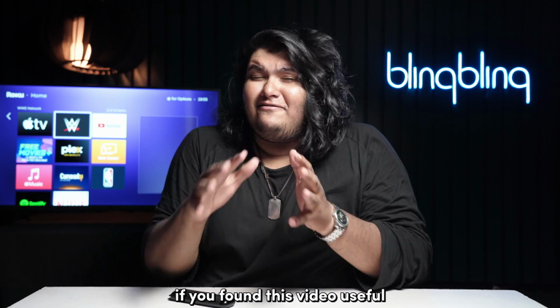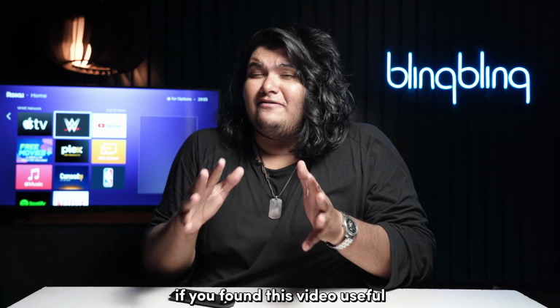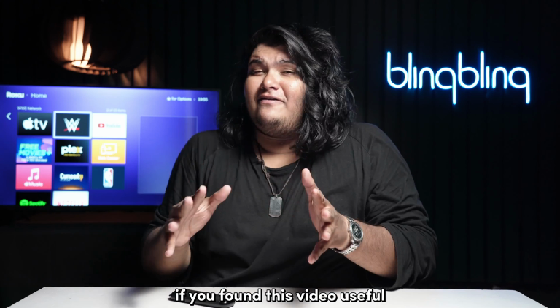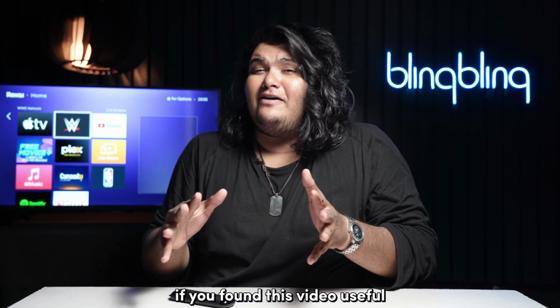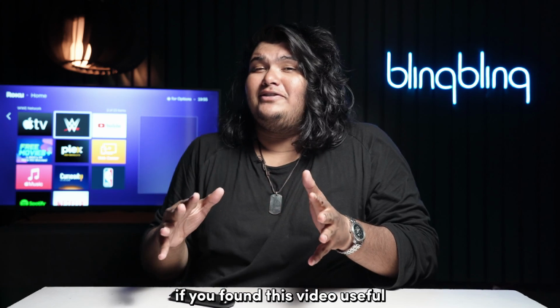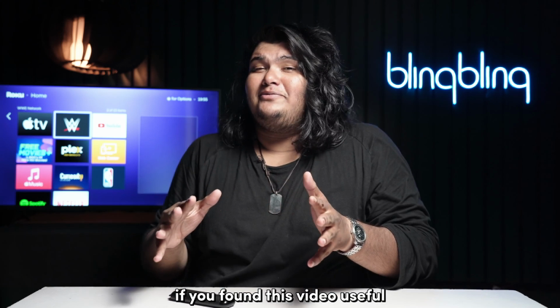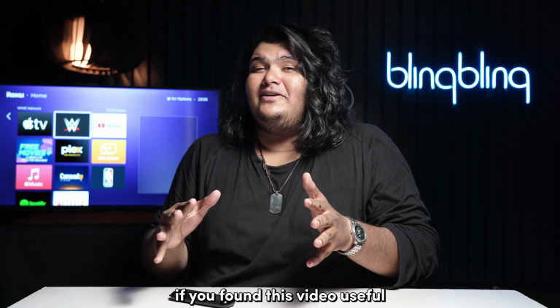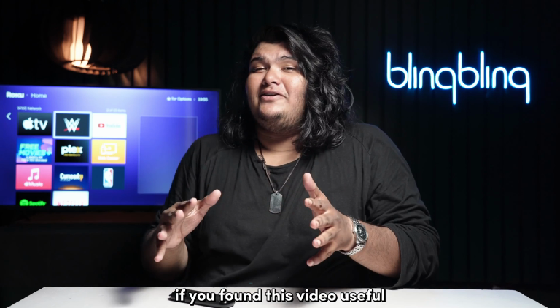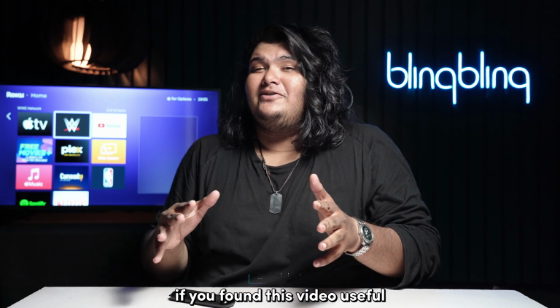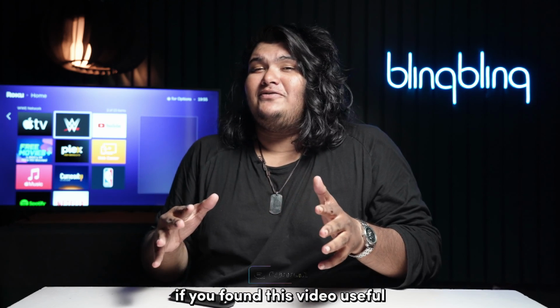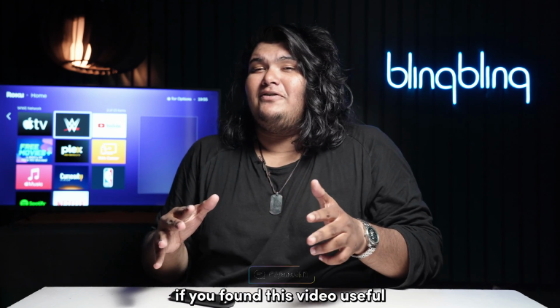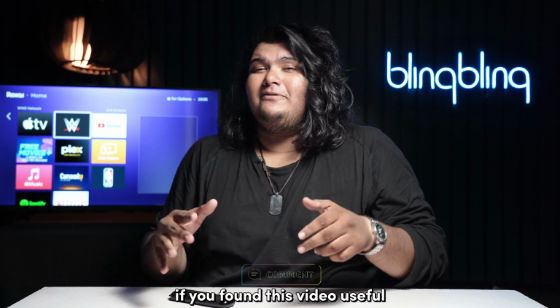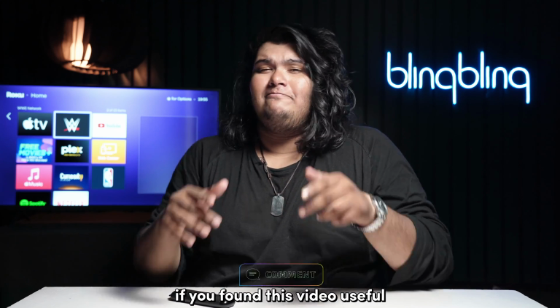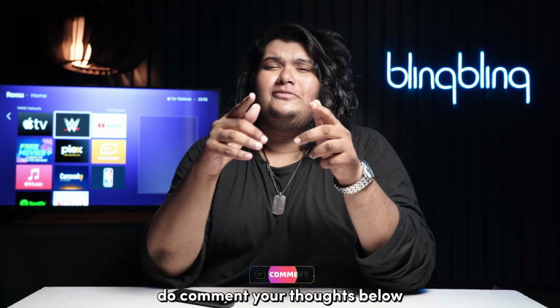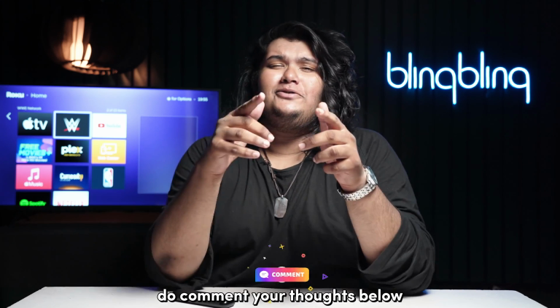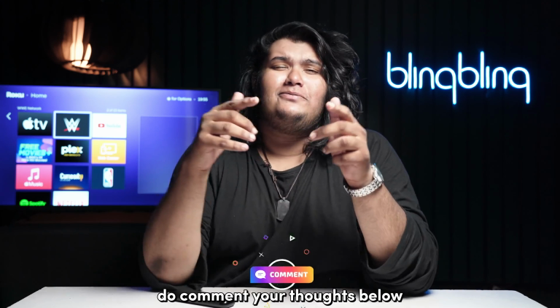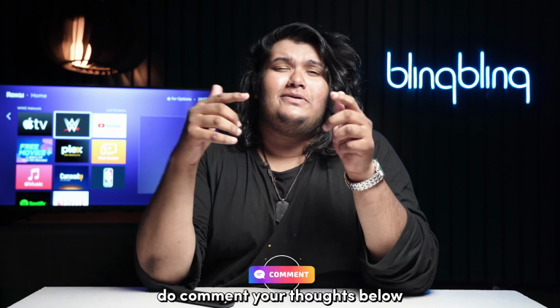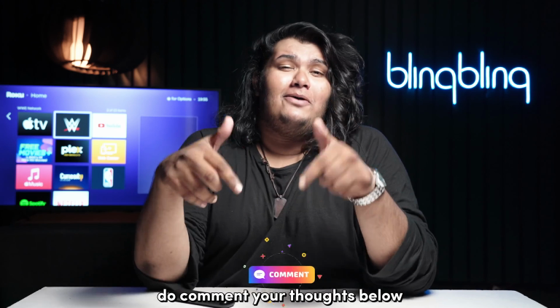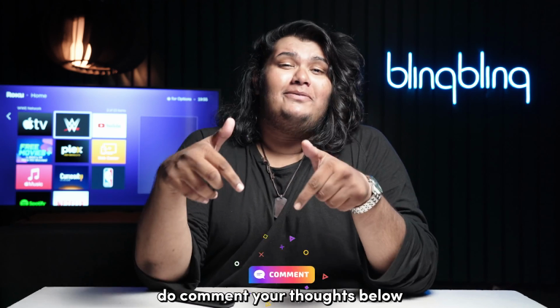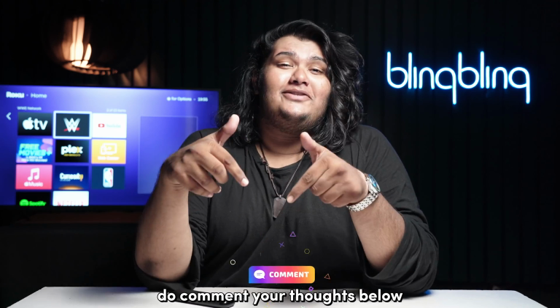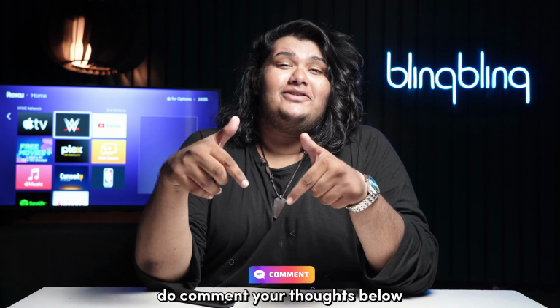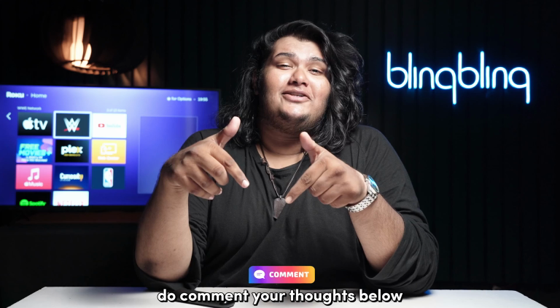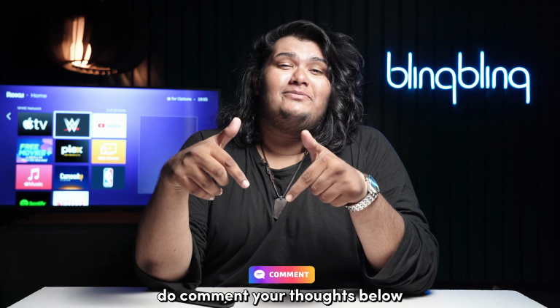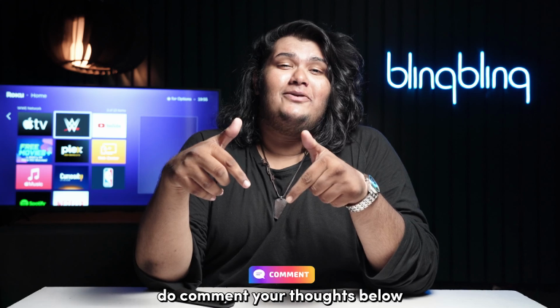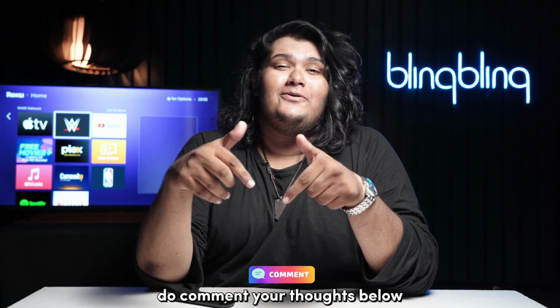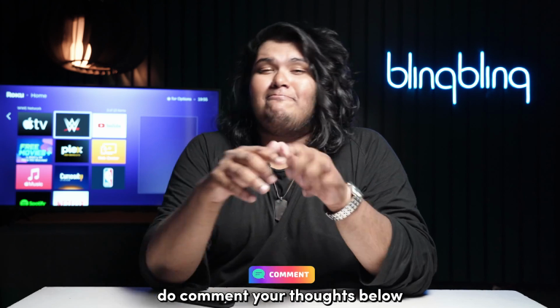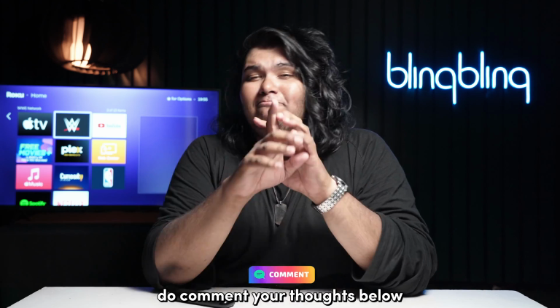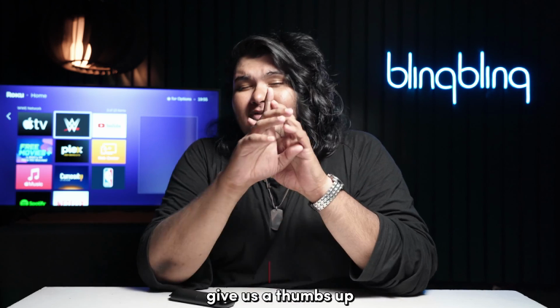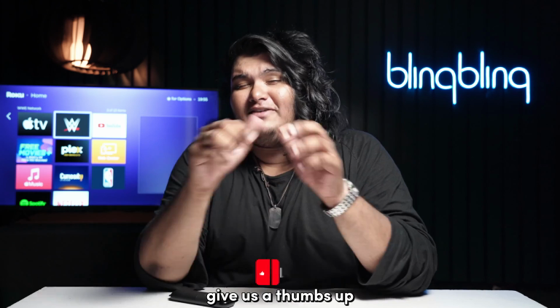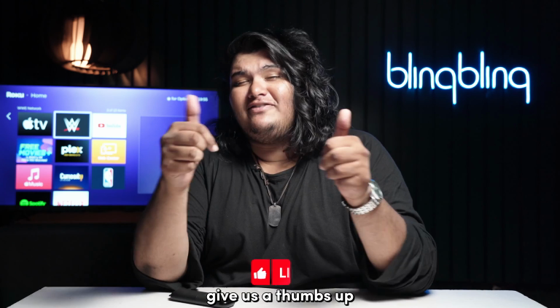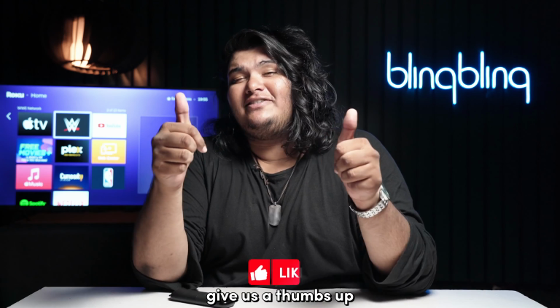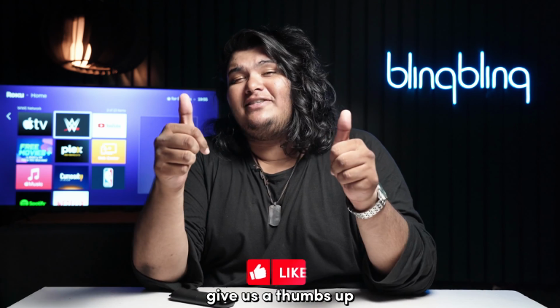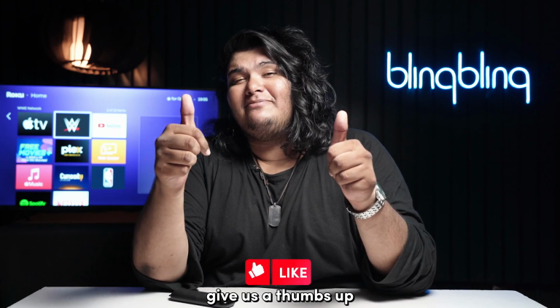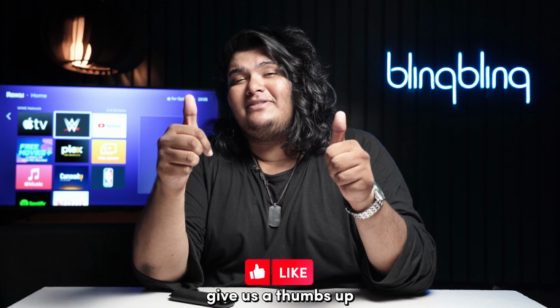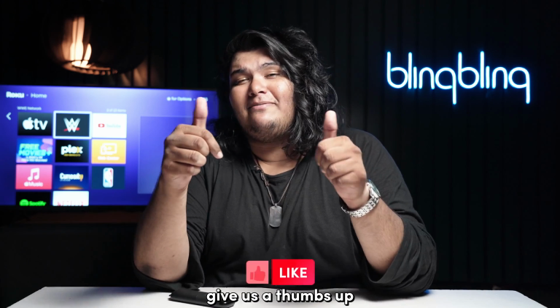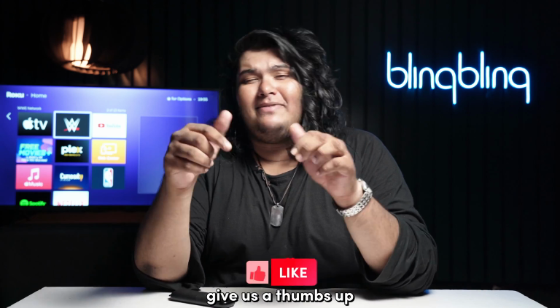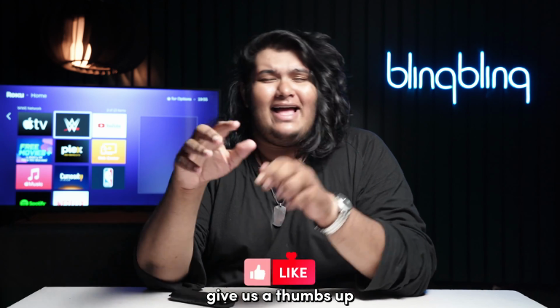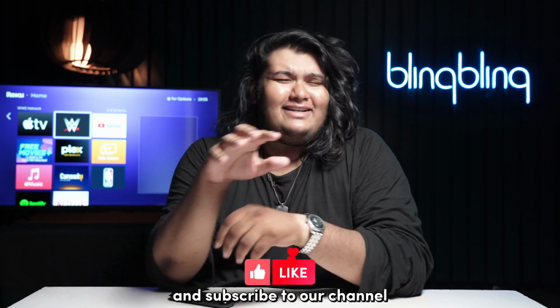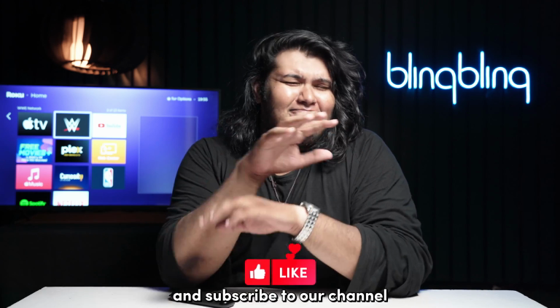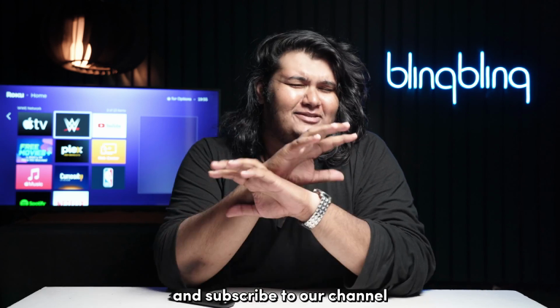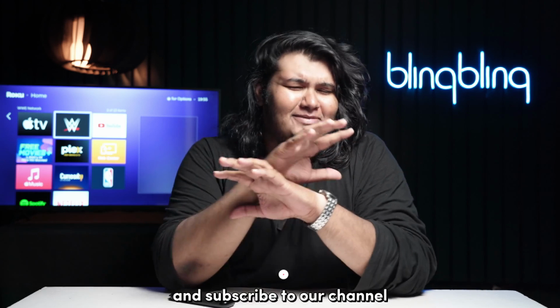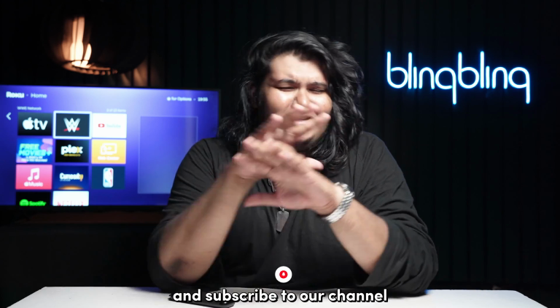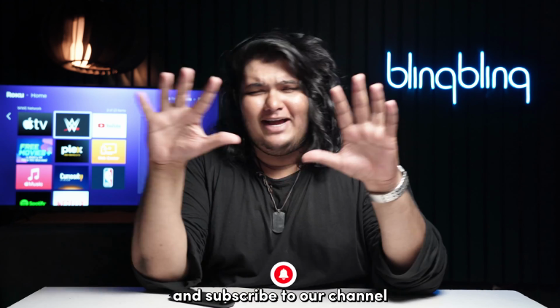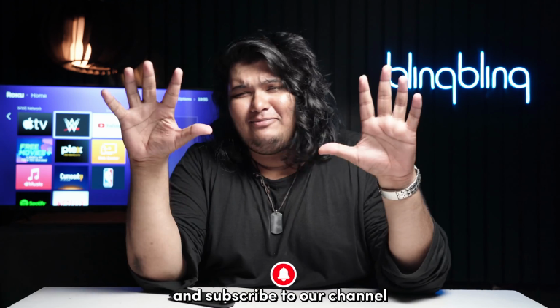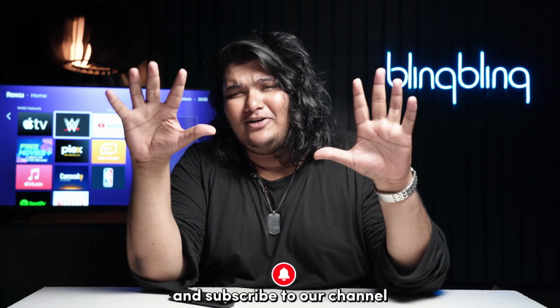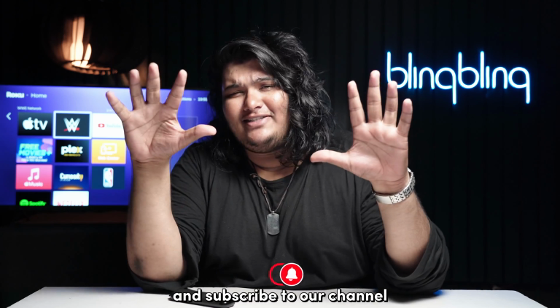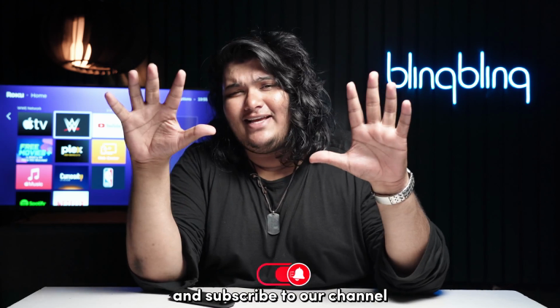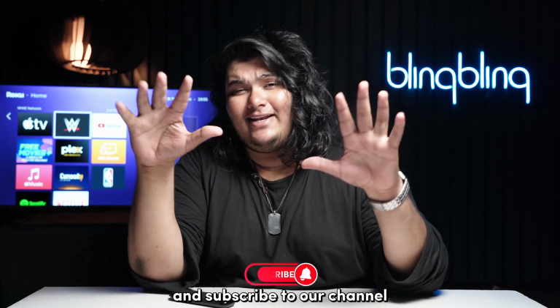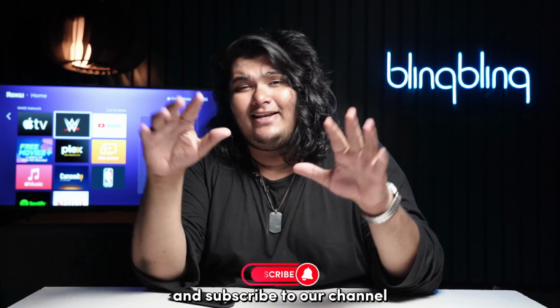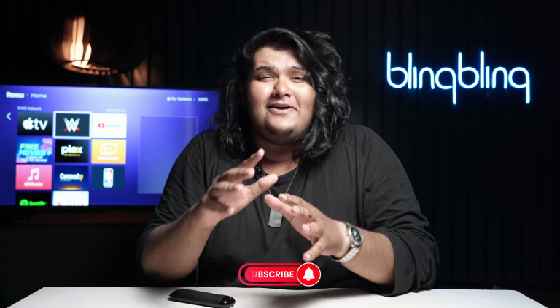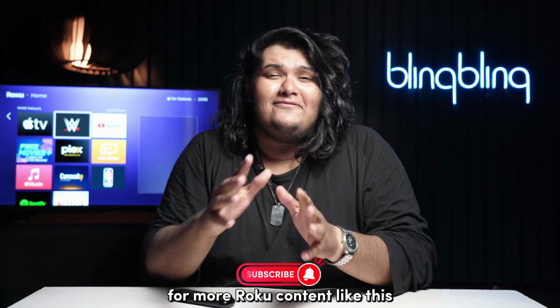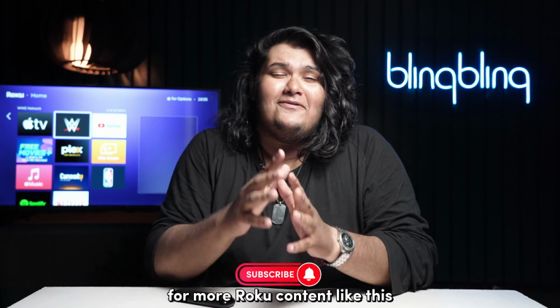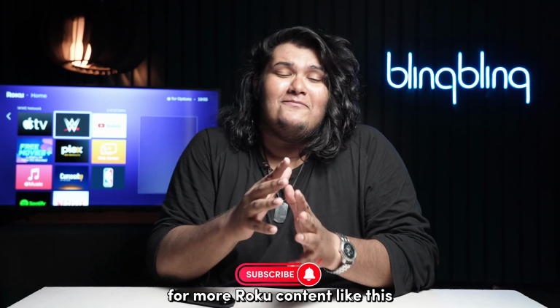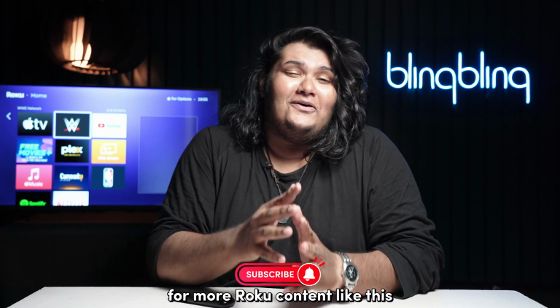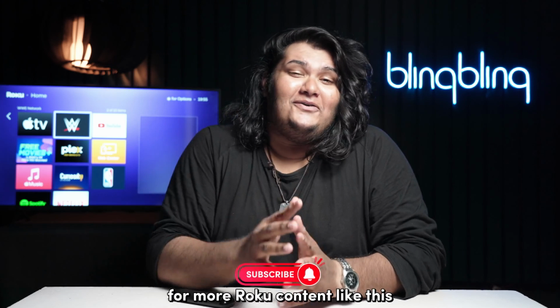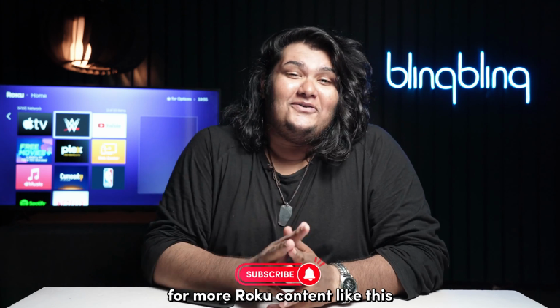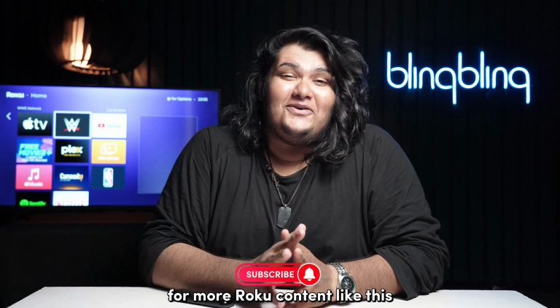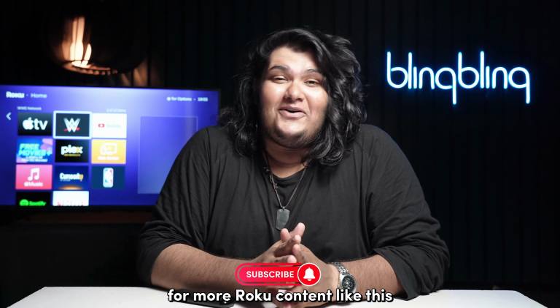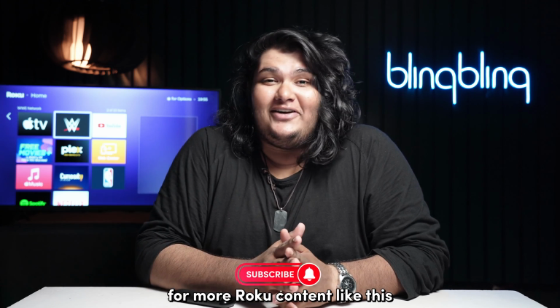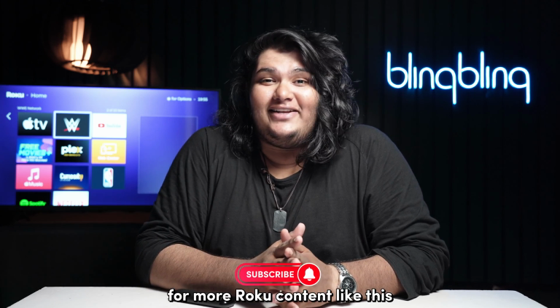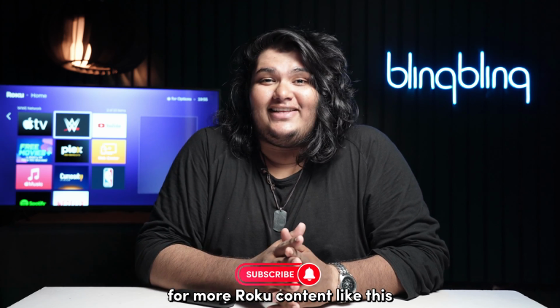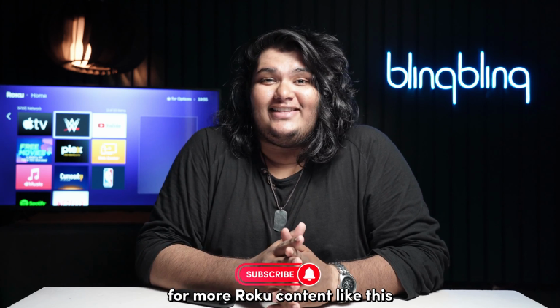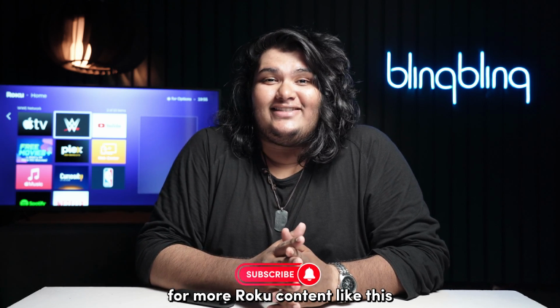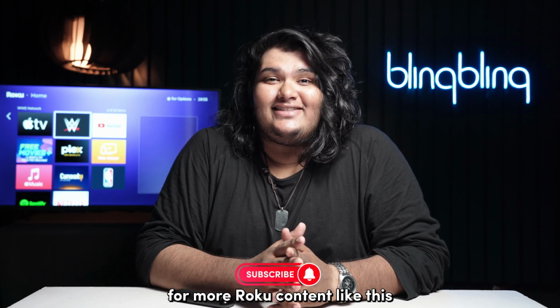If you found this video useful, do comment your thoughts below, give us a thumbs up, and subscribe to our channel for more Roku content like this.